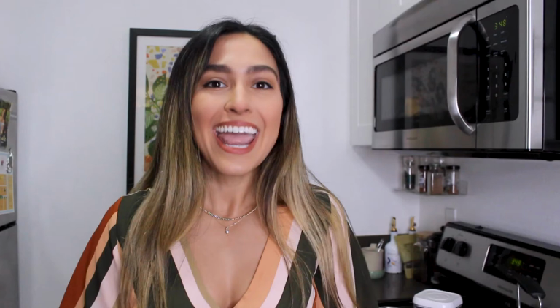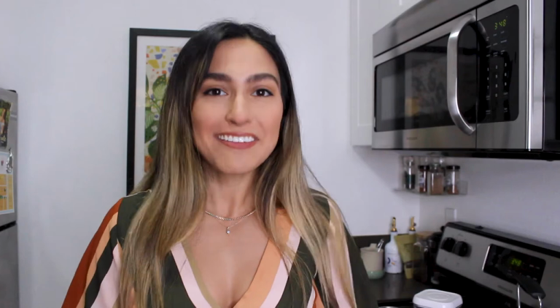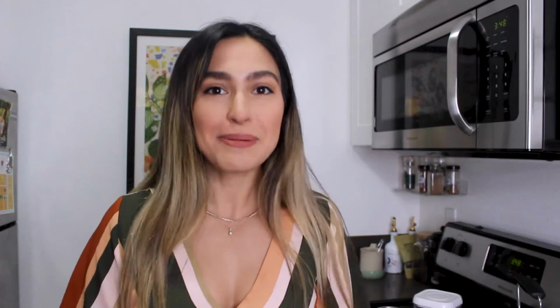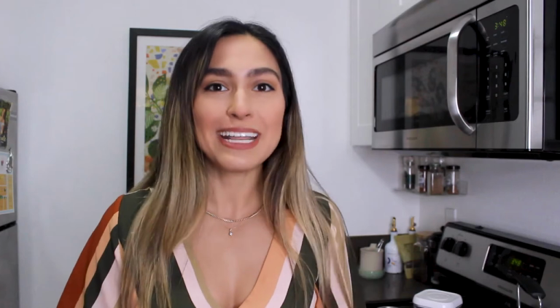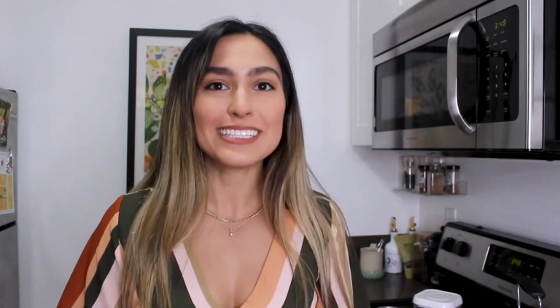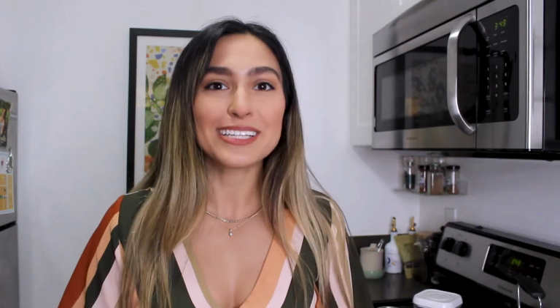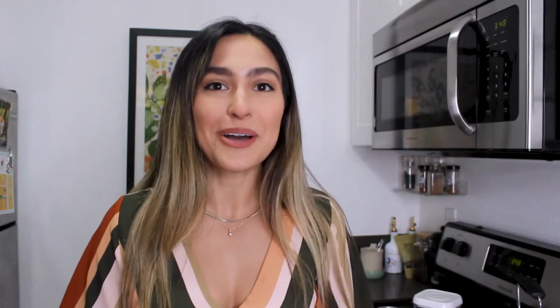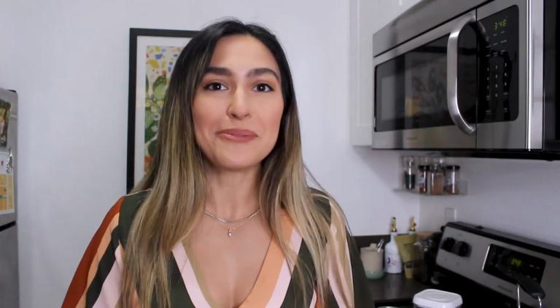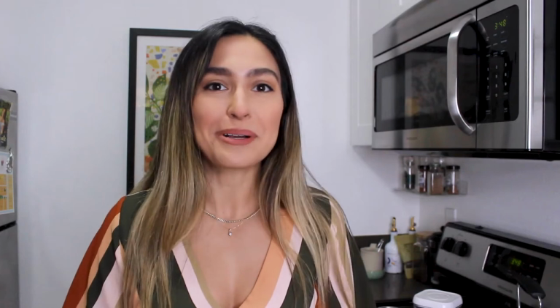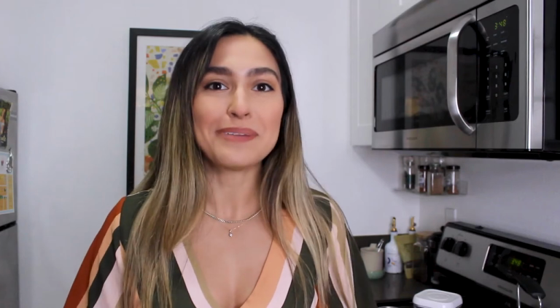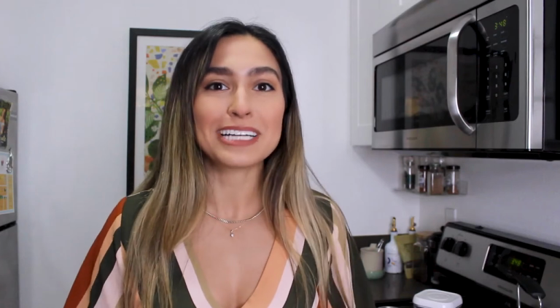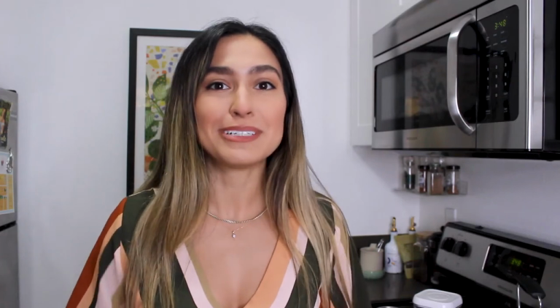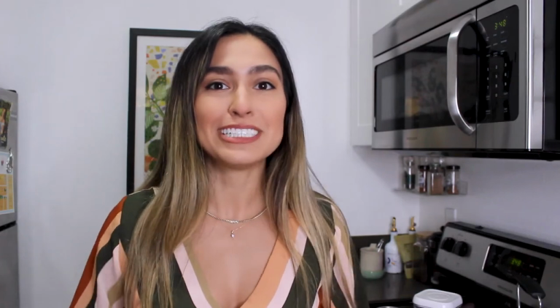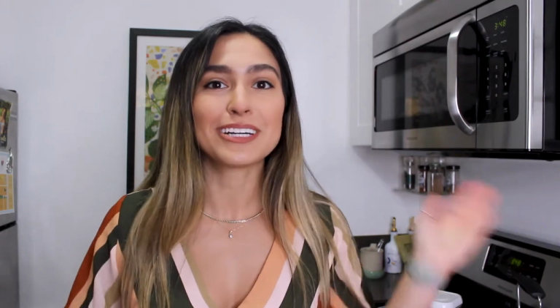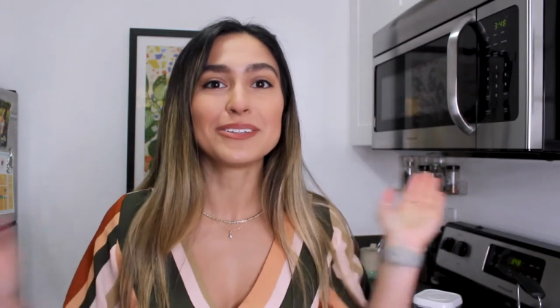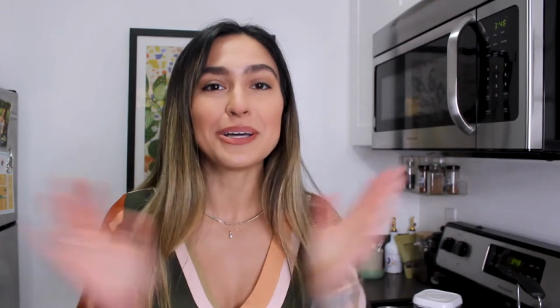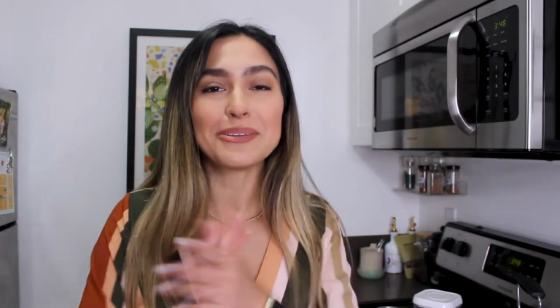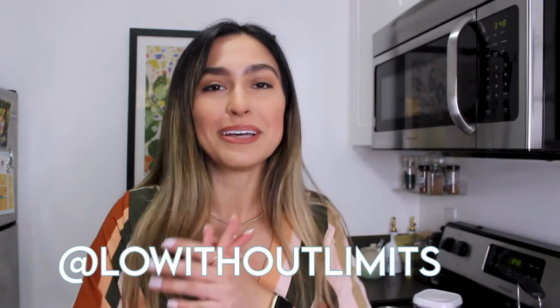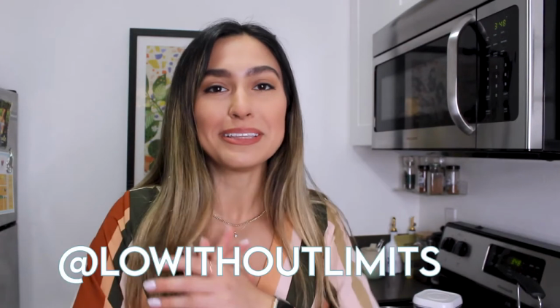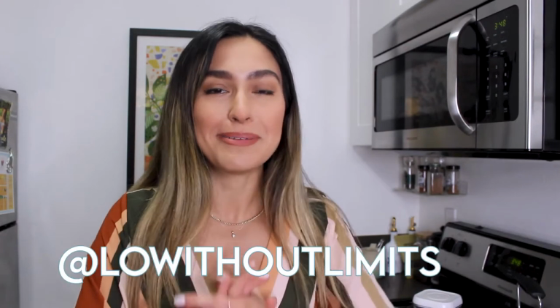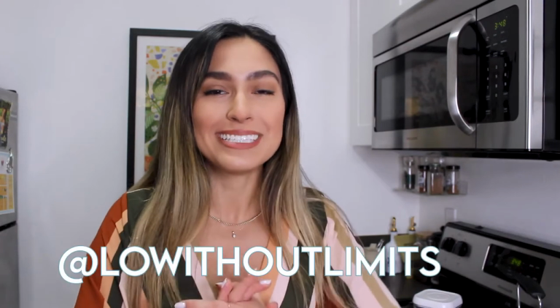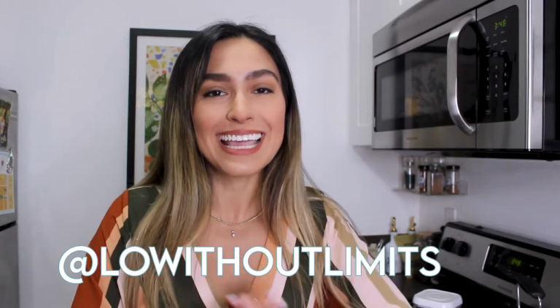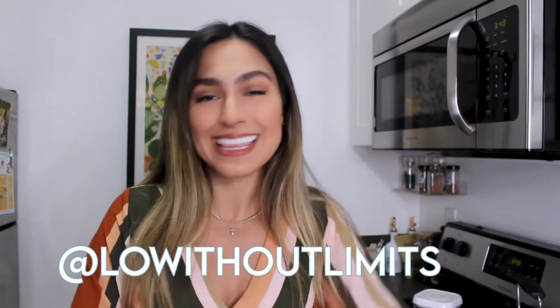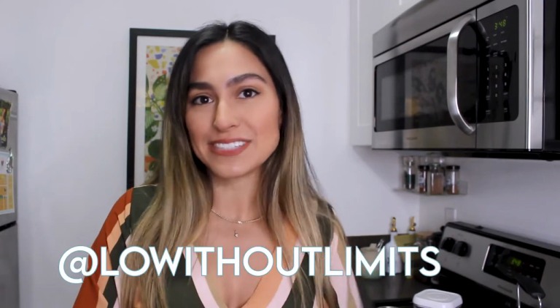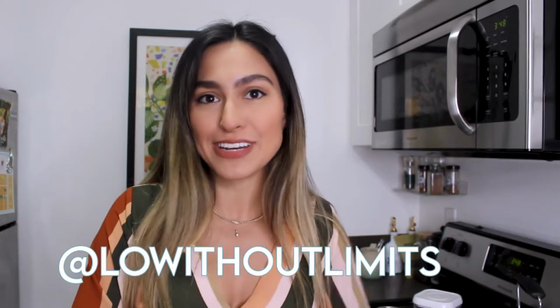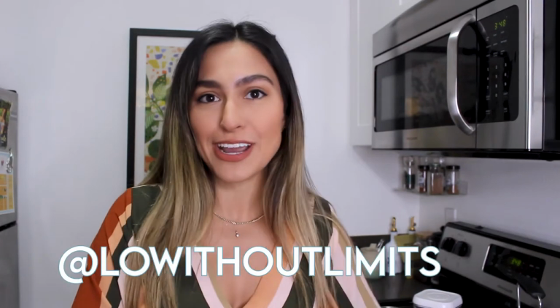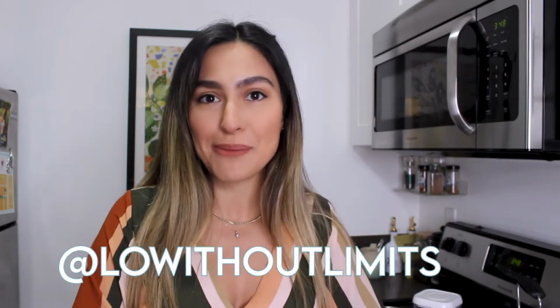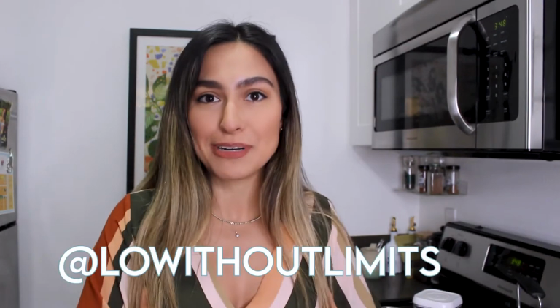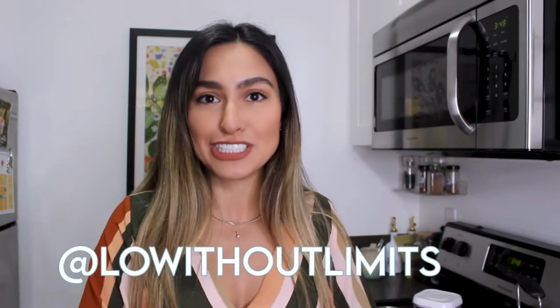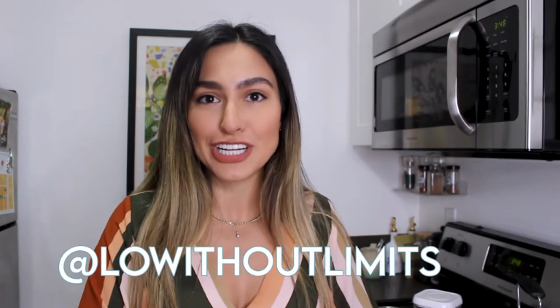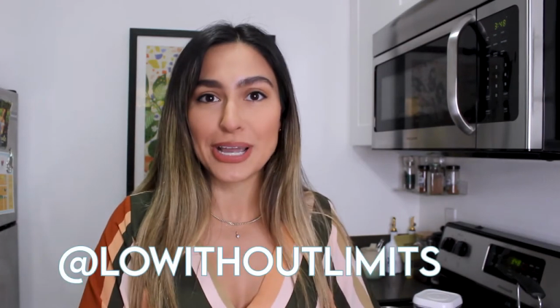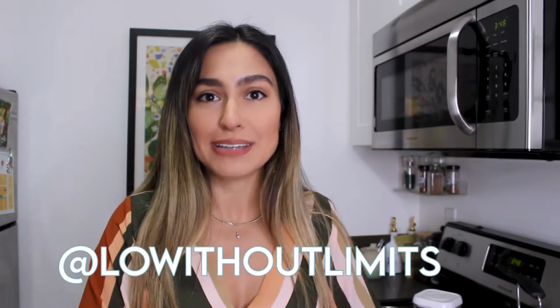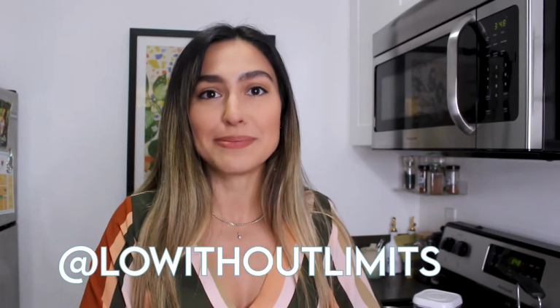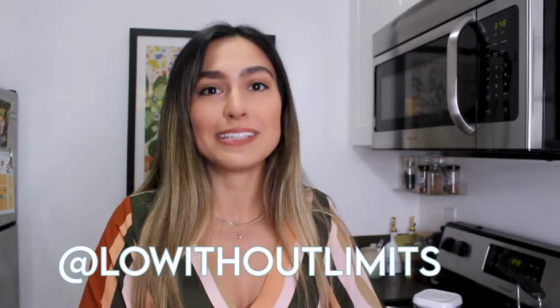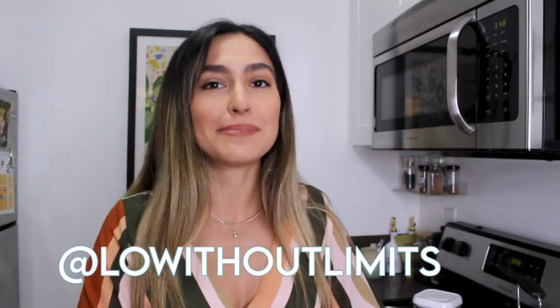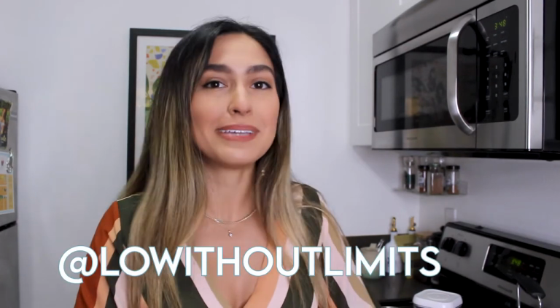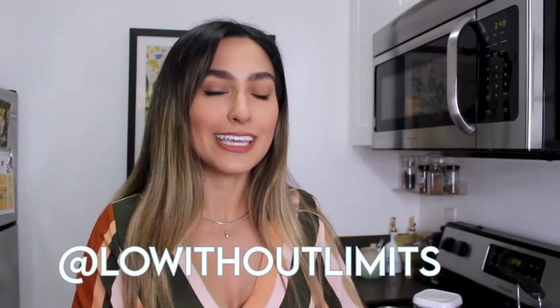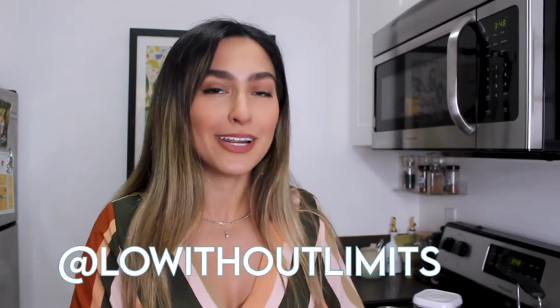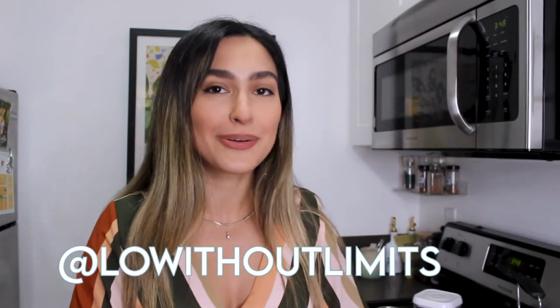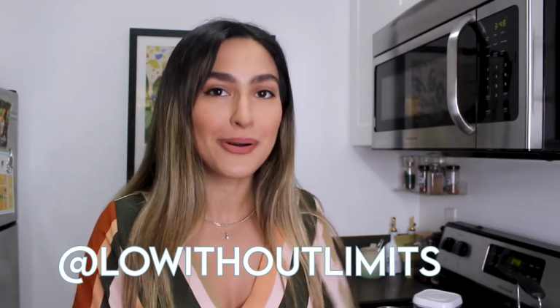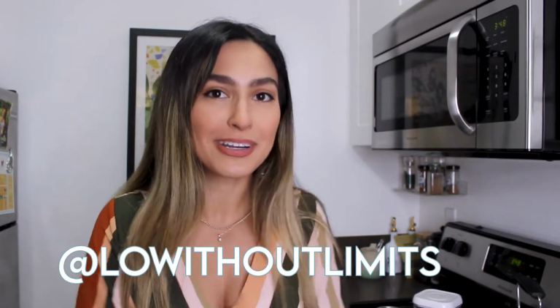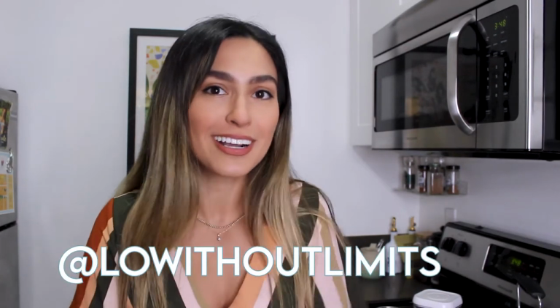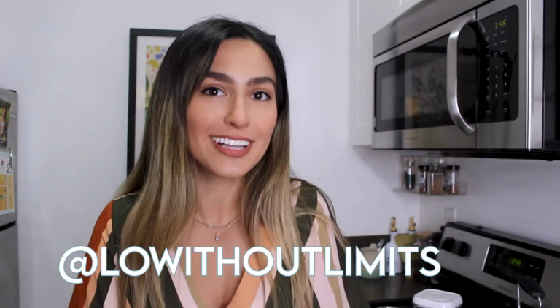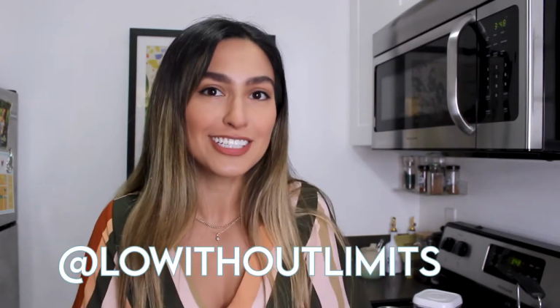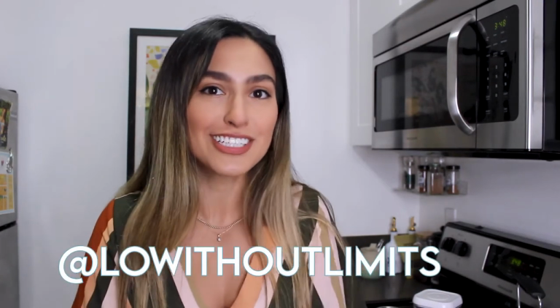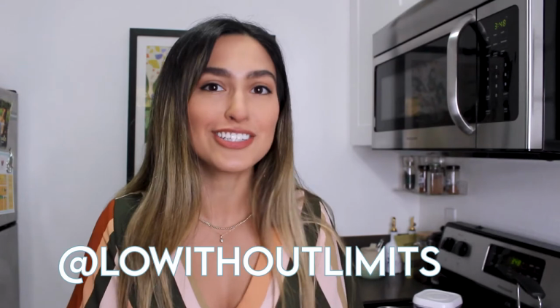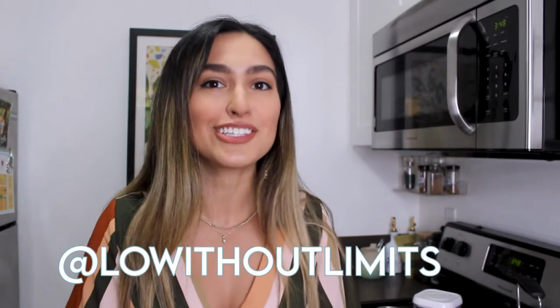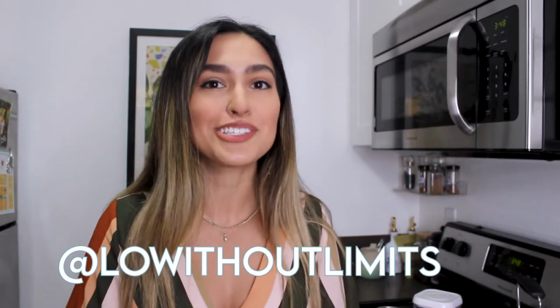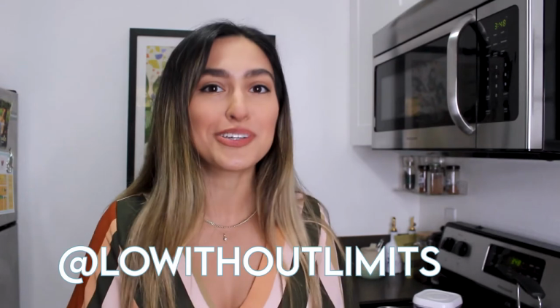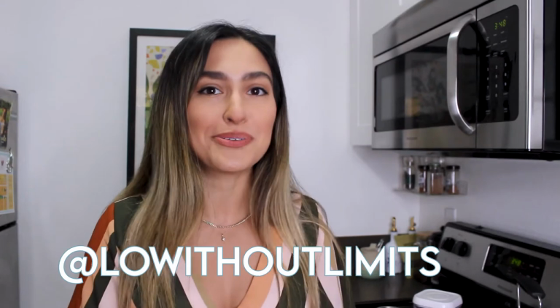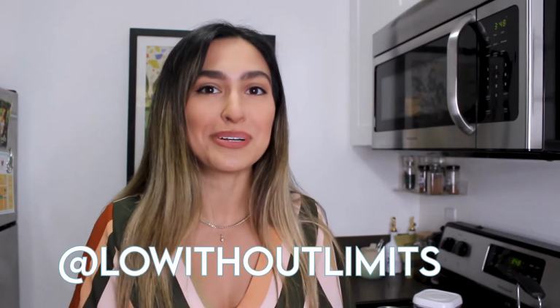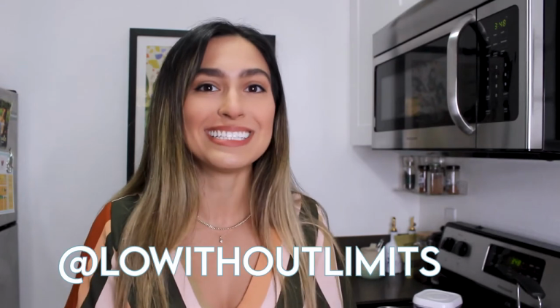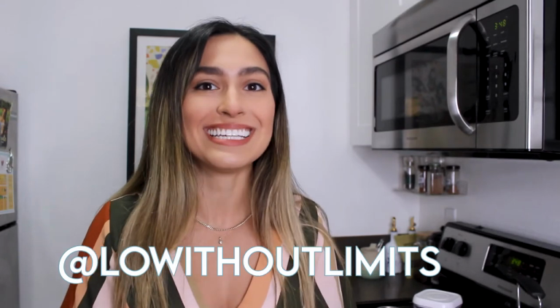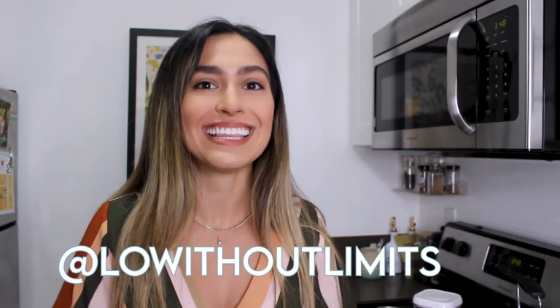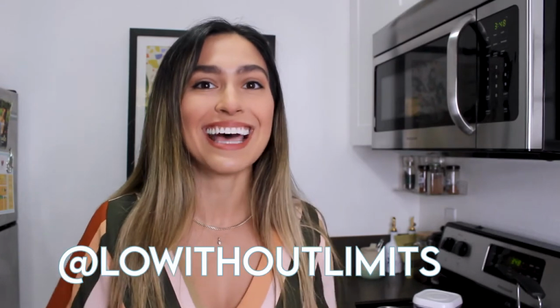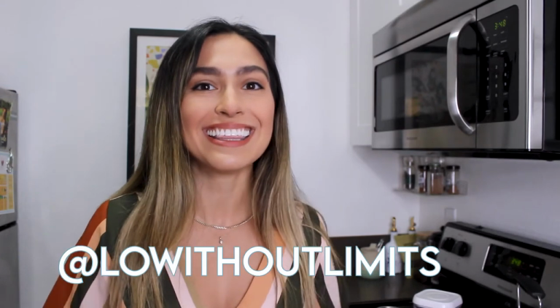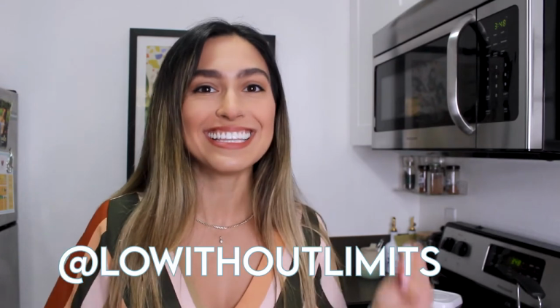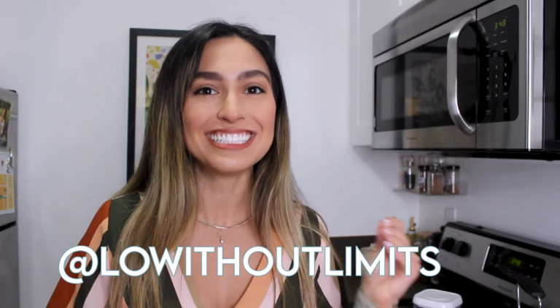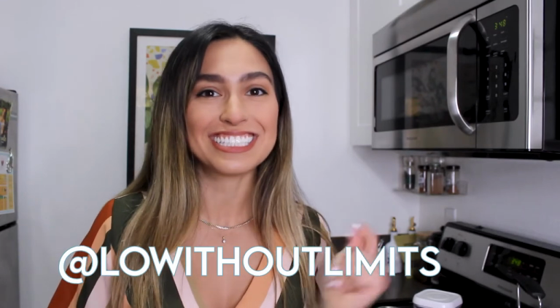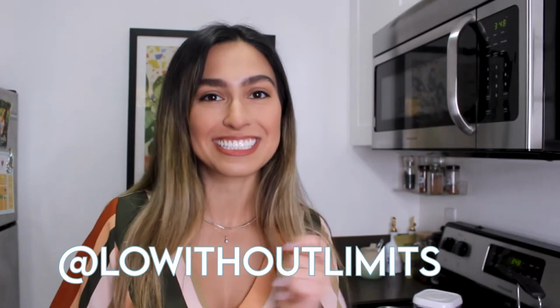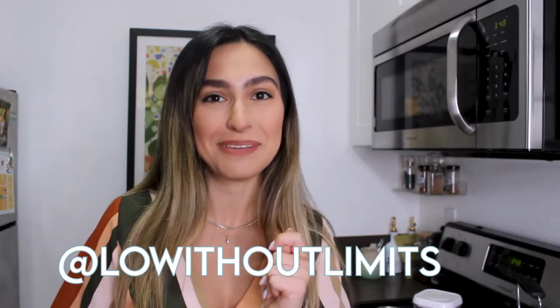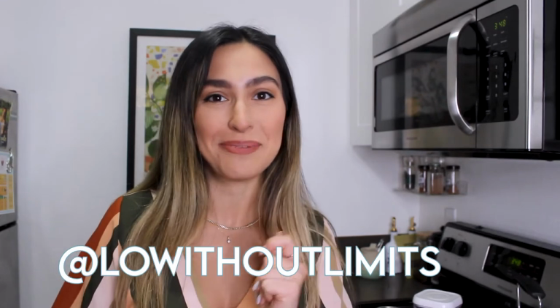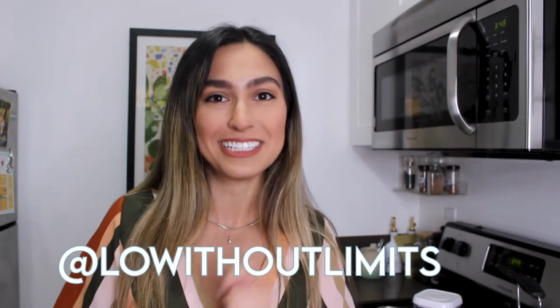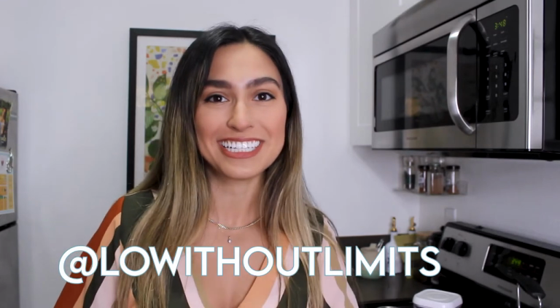Hey everybody, it's Lo and welcome back to my channel, Lo Without Limits. In this video, I'm going to show you how to make some keto coconut clusters, so if you want to see that, then just keep watching.